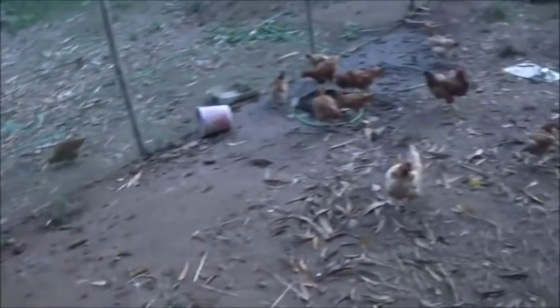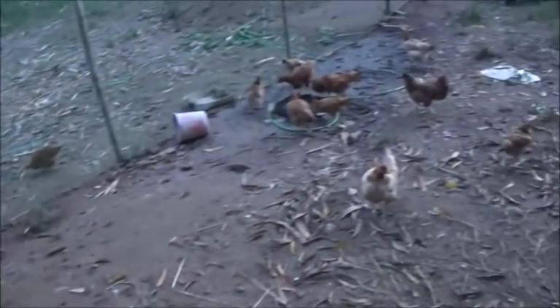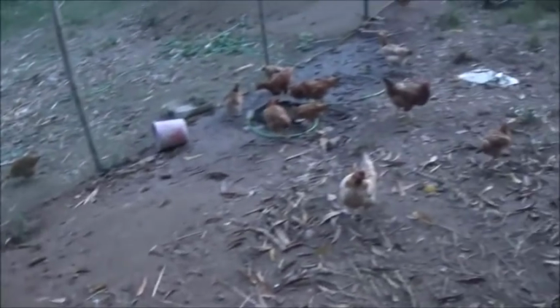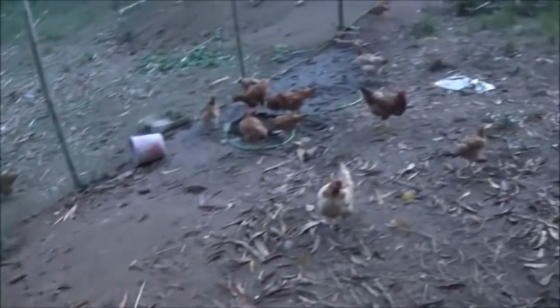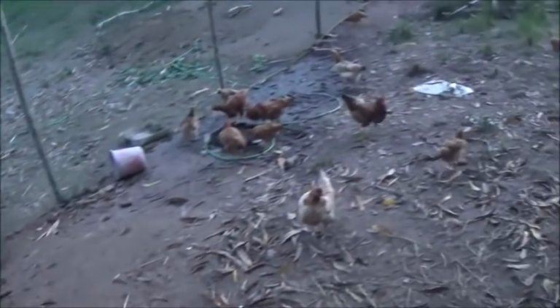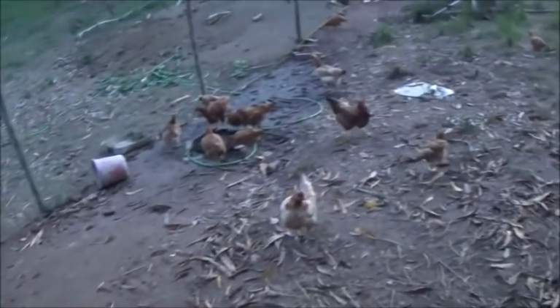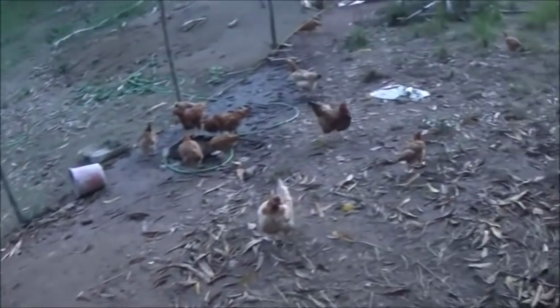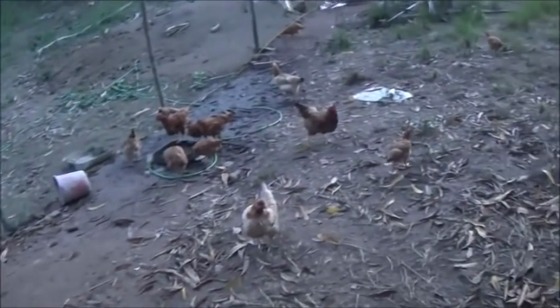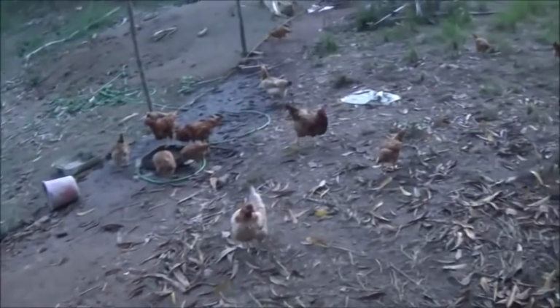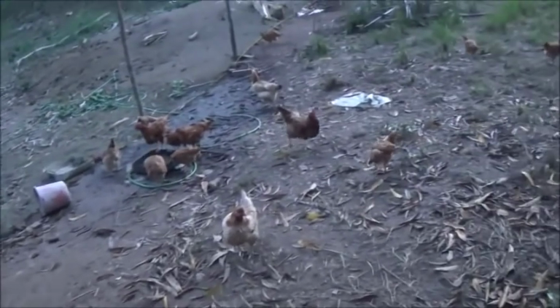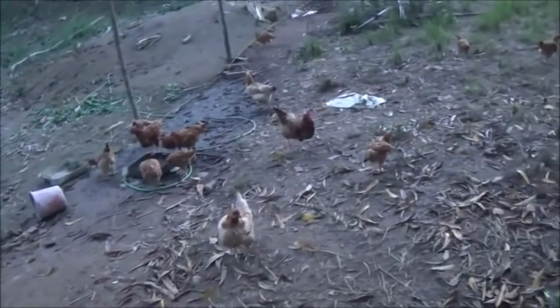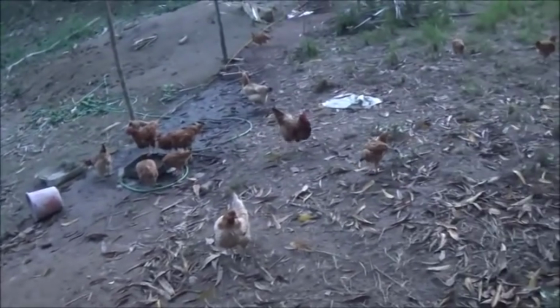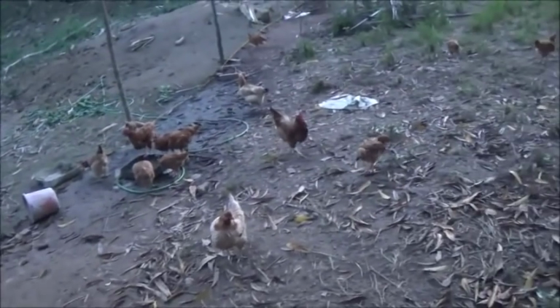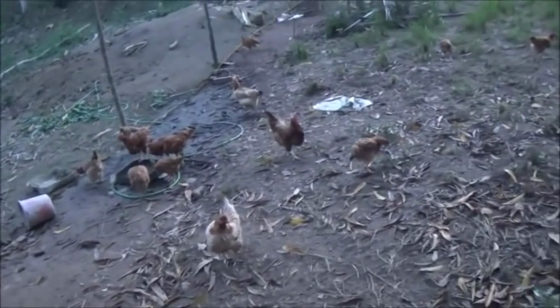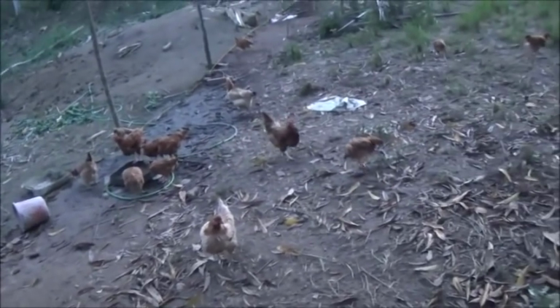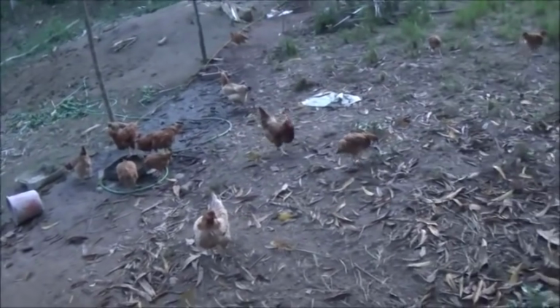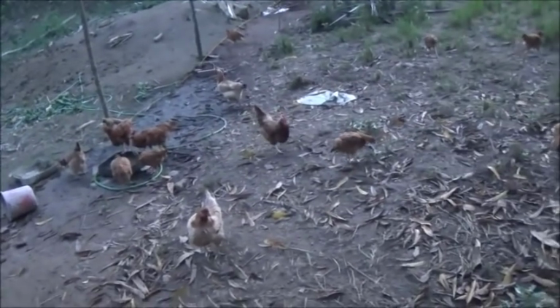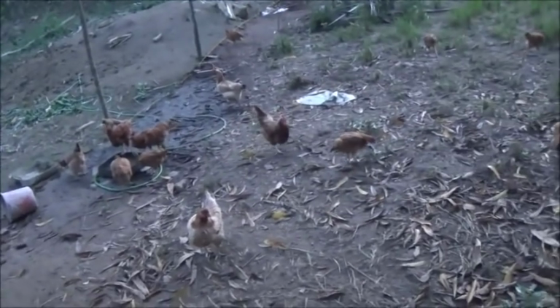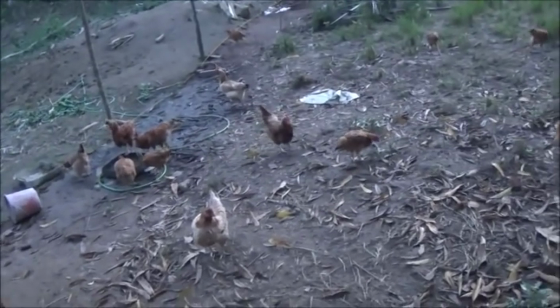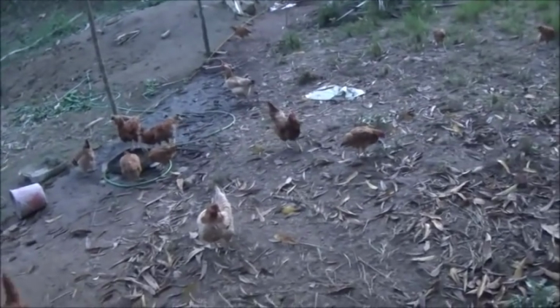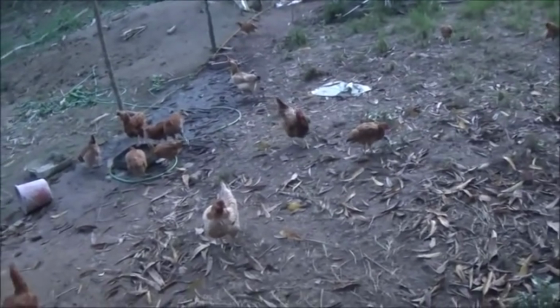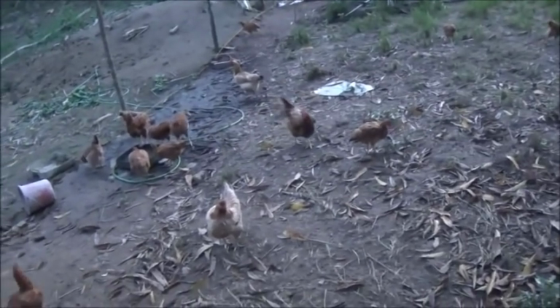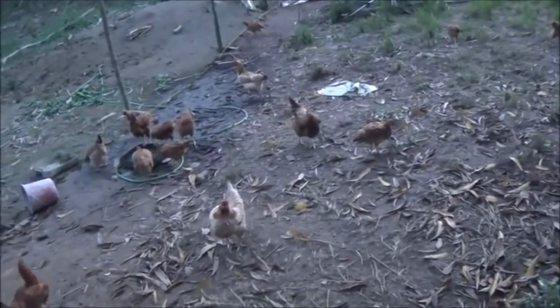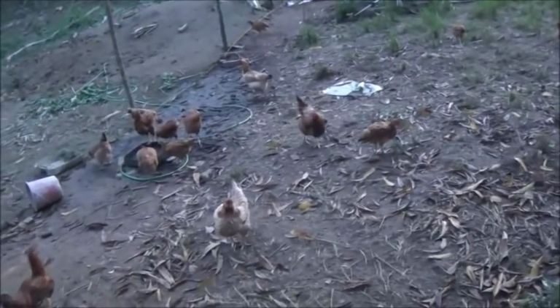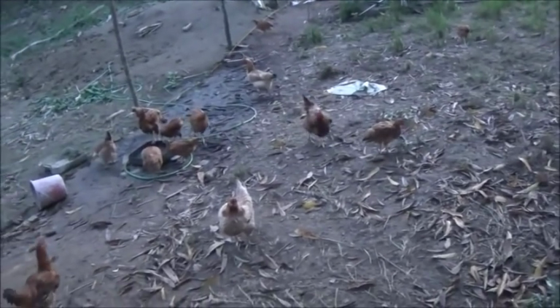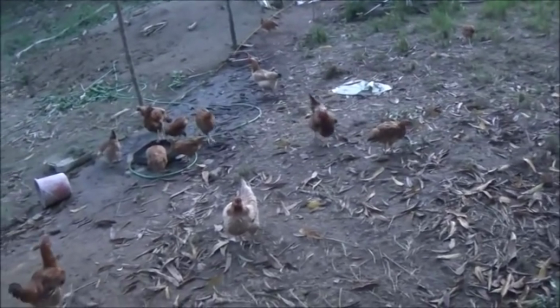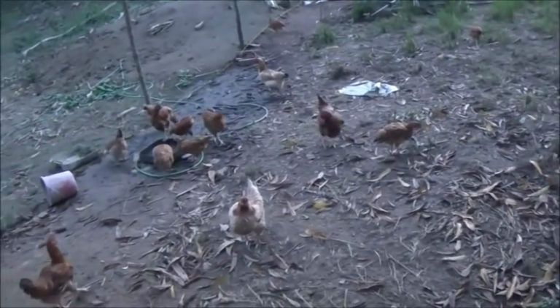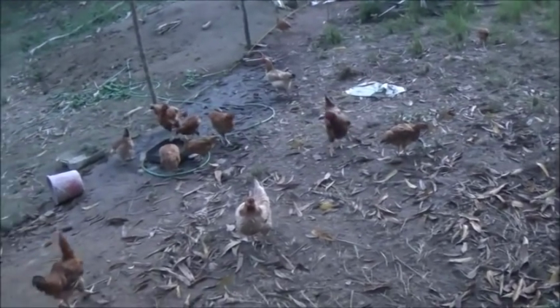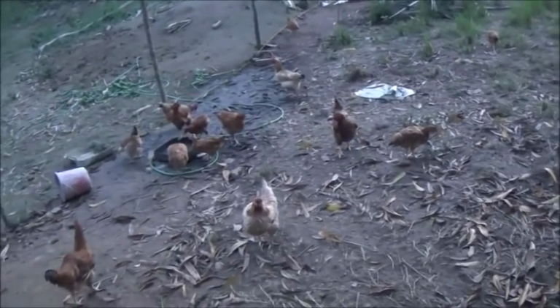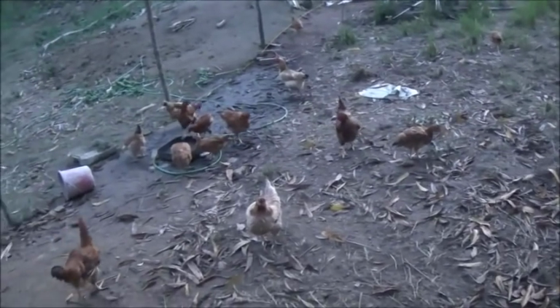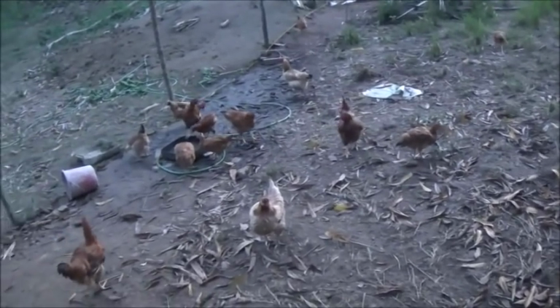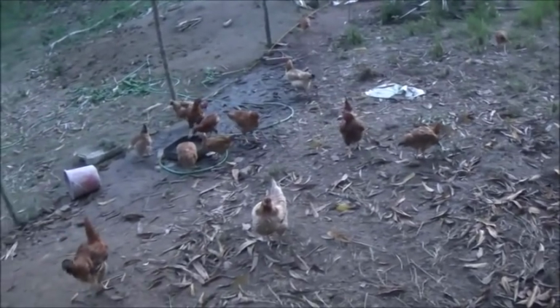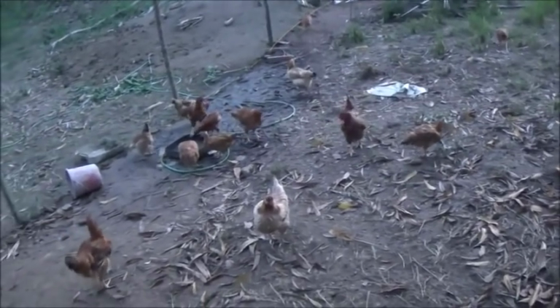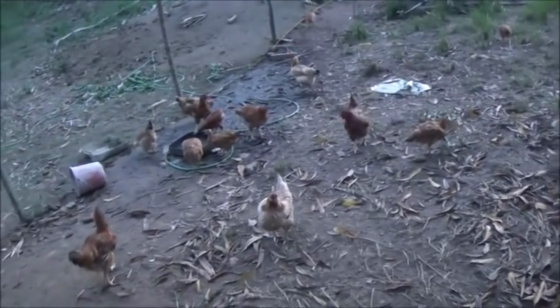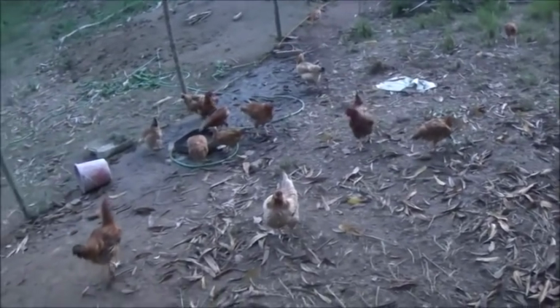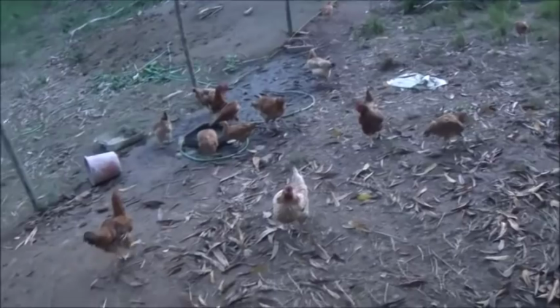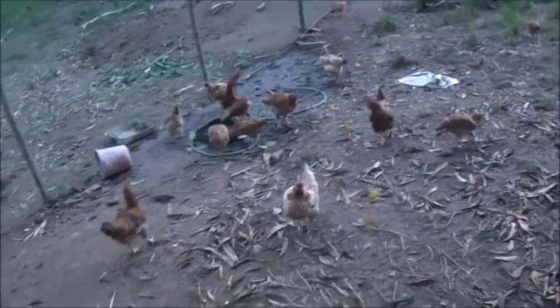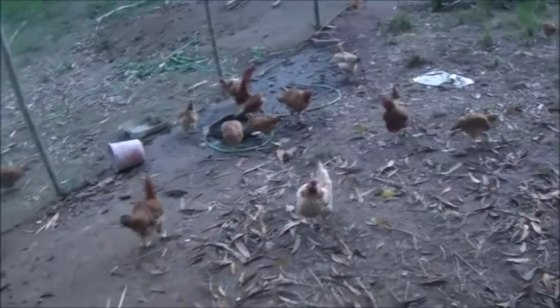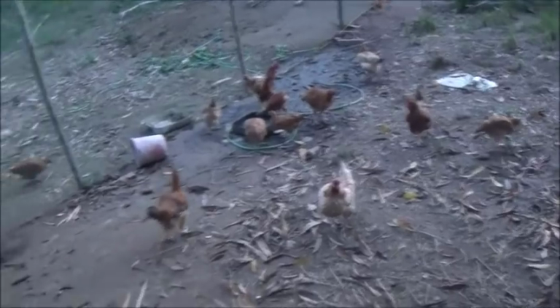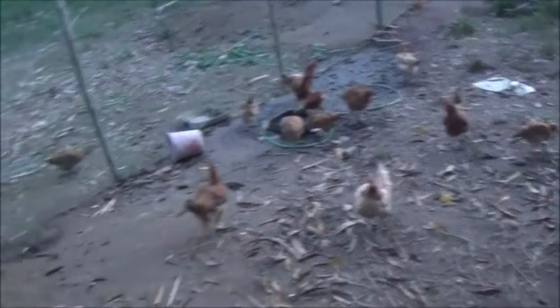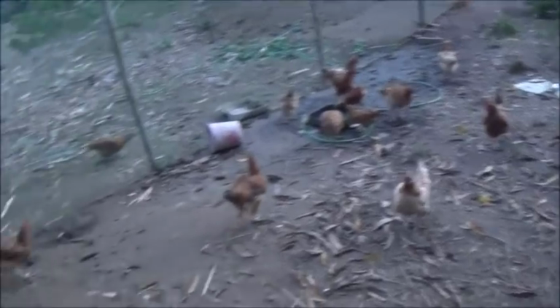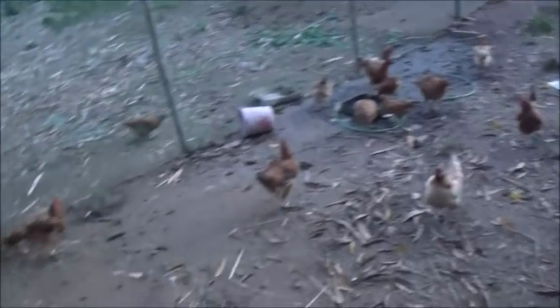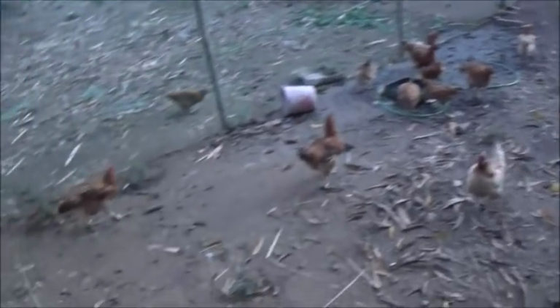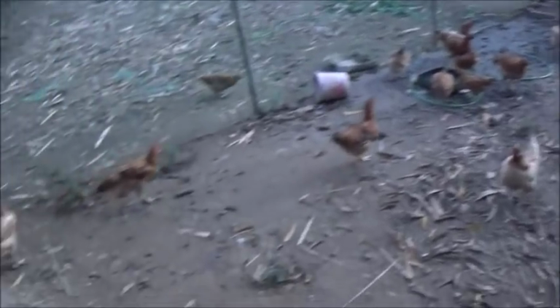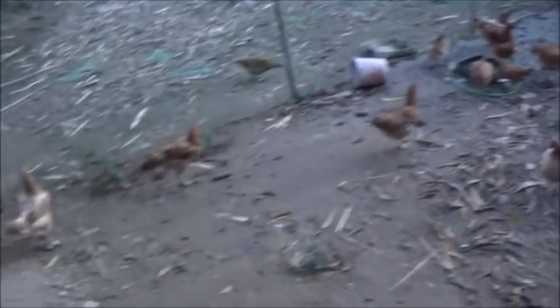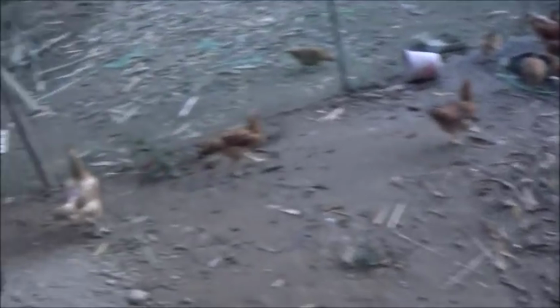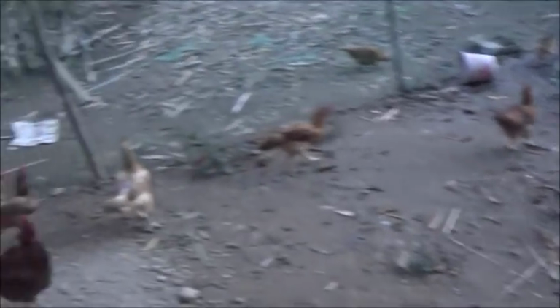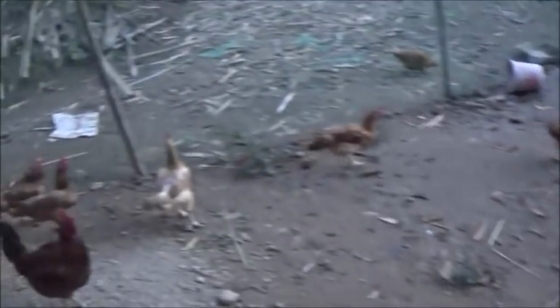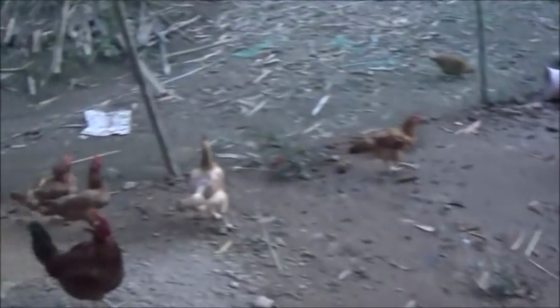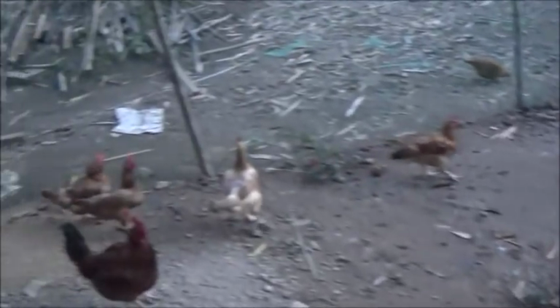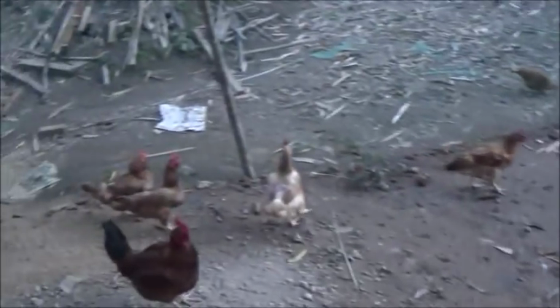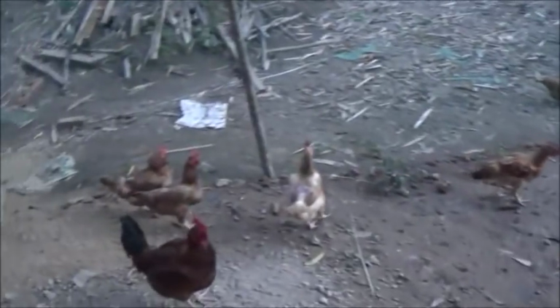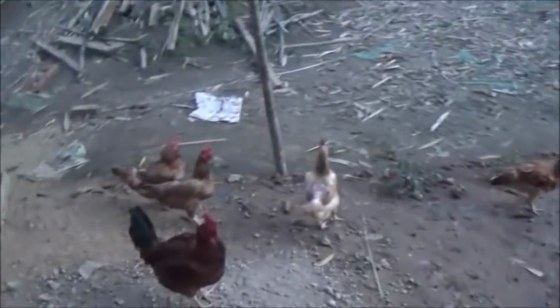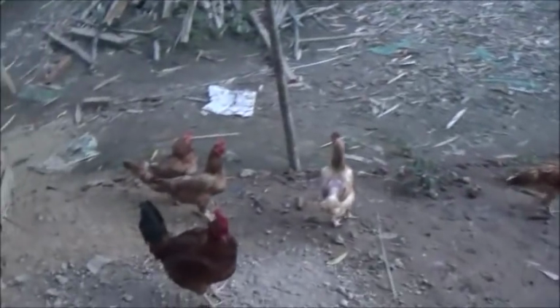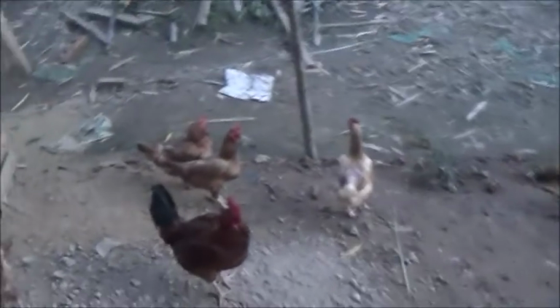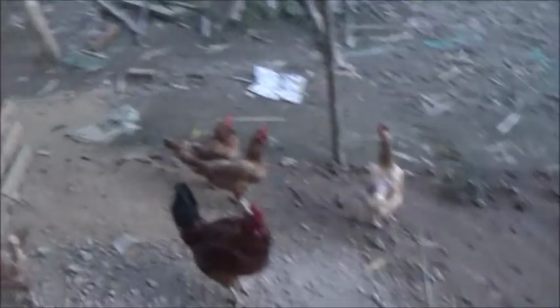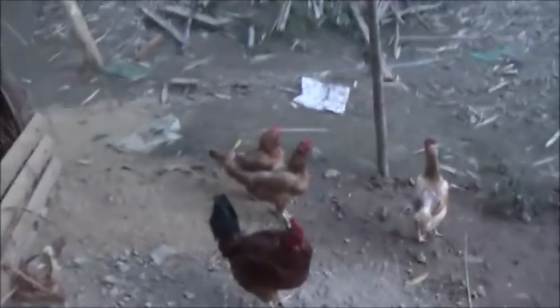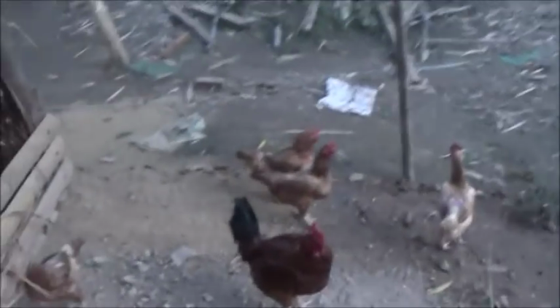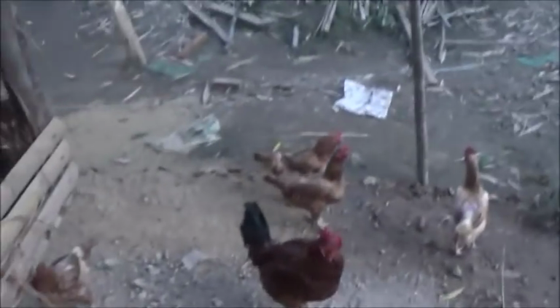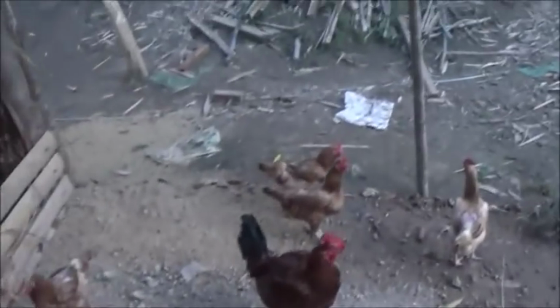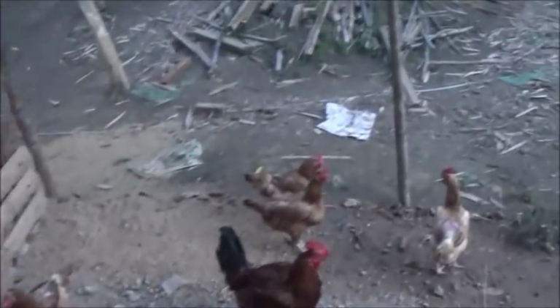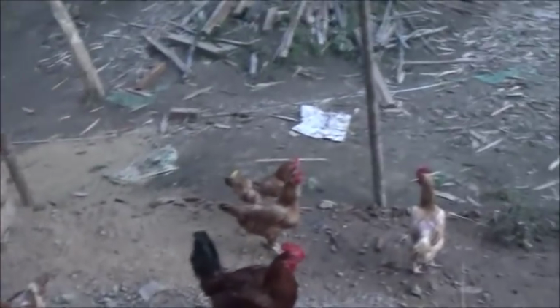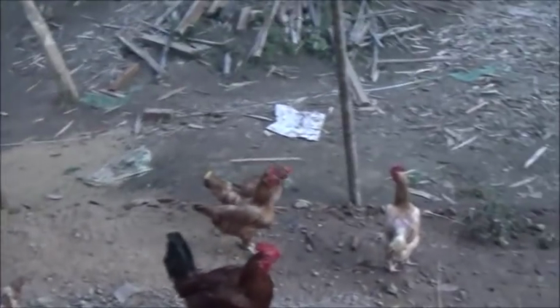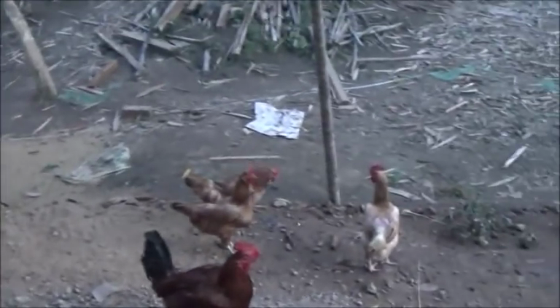We went ahead and moved all the chicks over into this side, and they're big enough now to take care of themselves even with the adults.